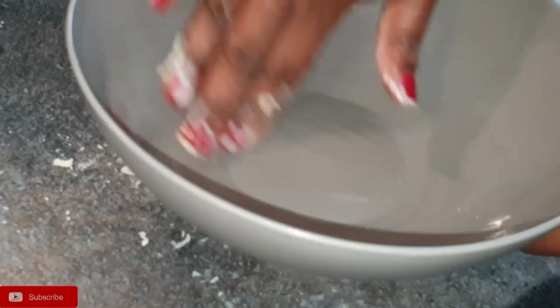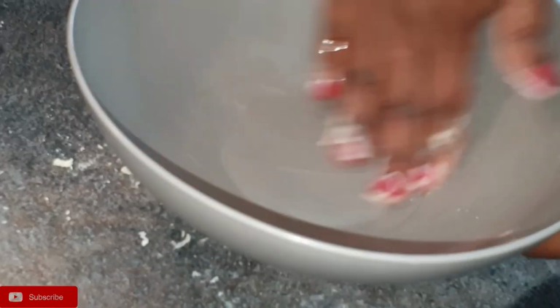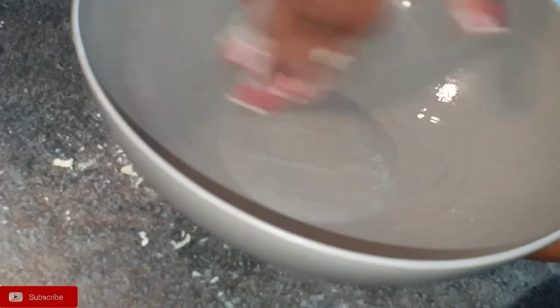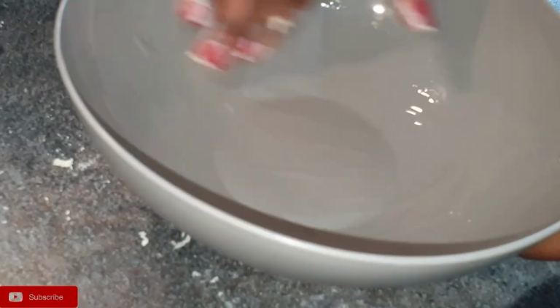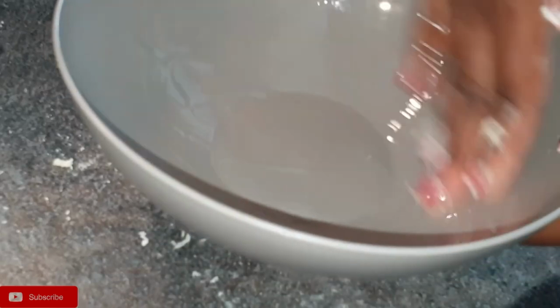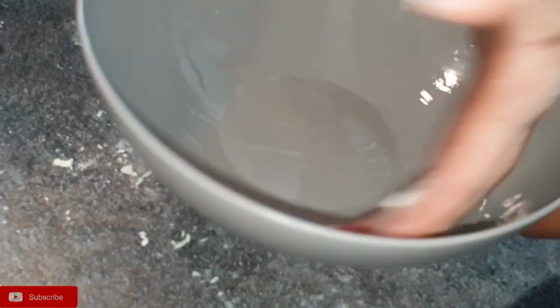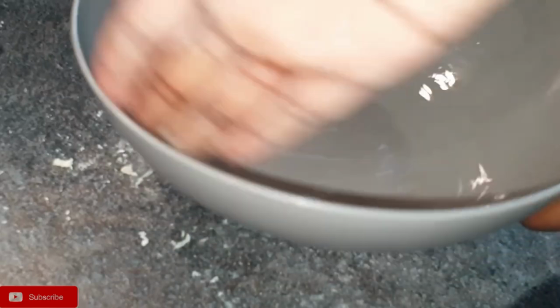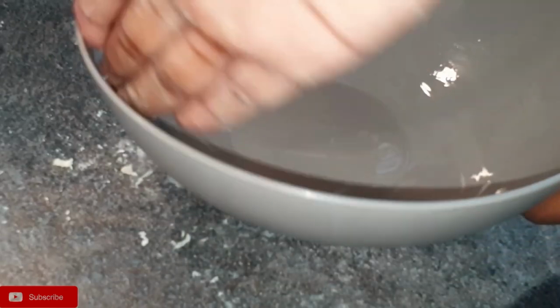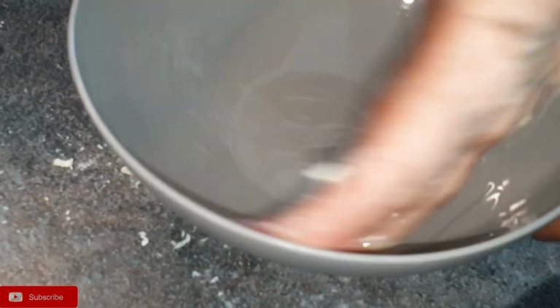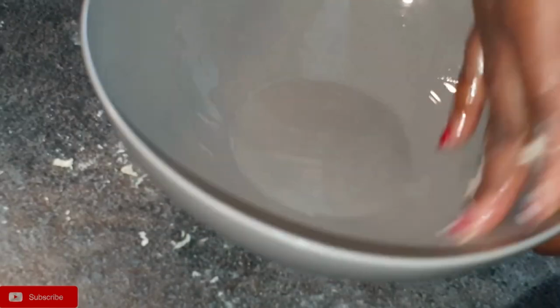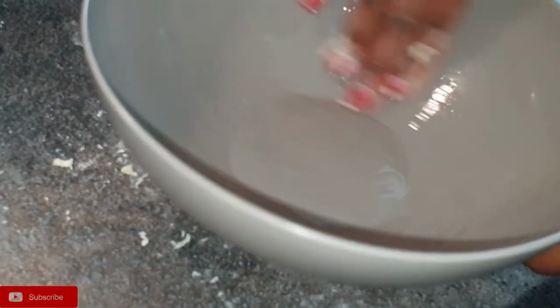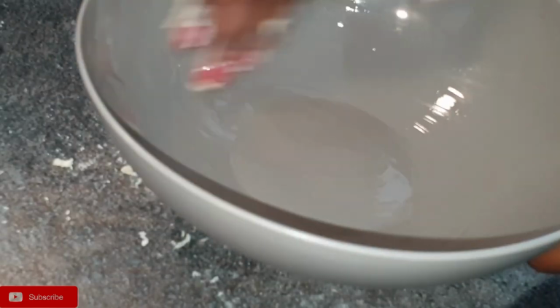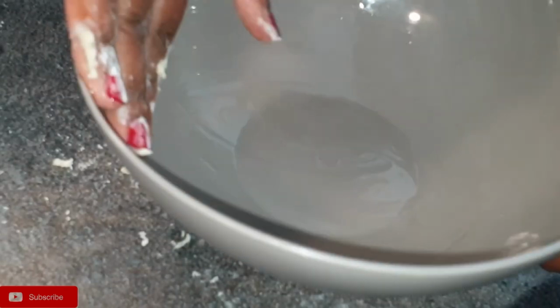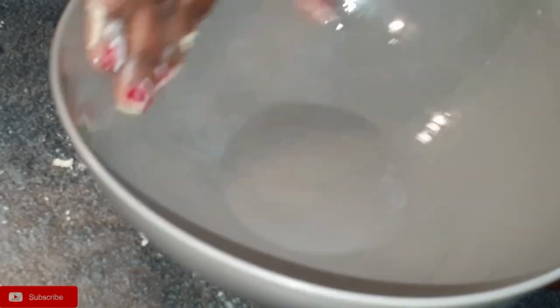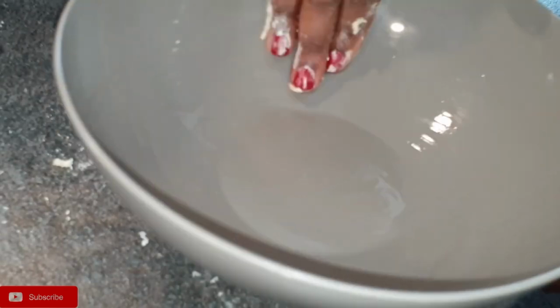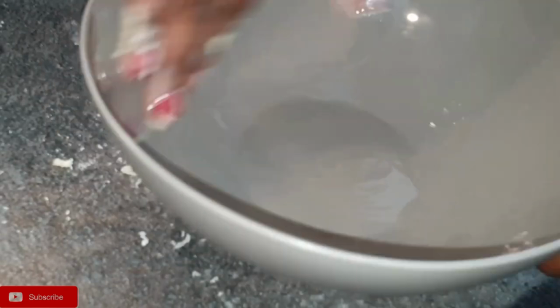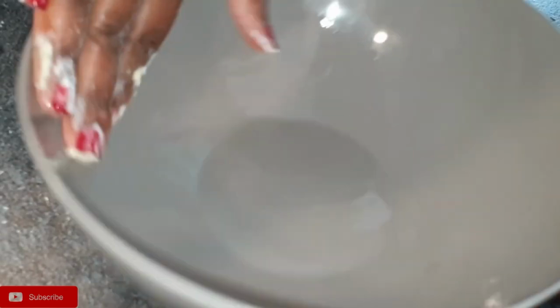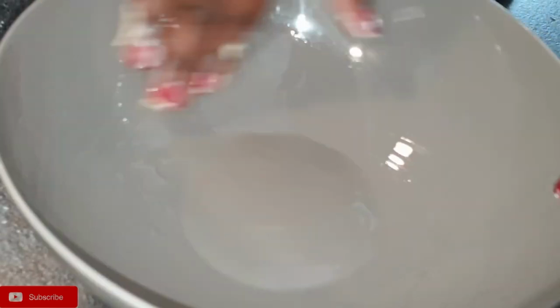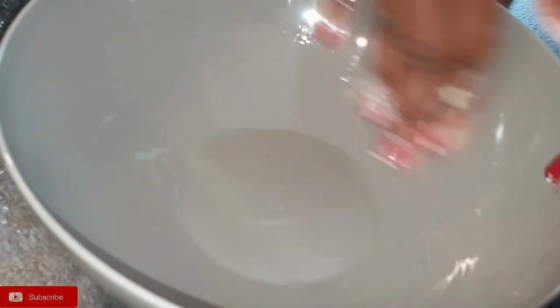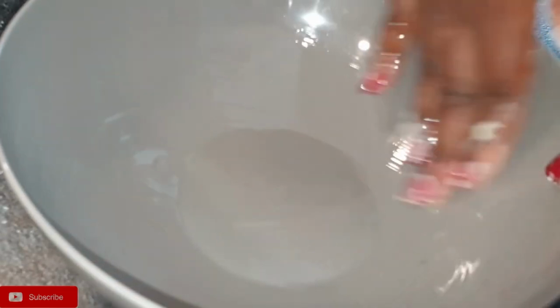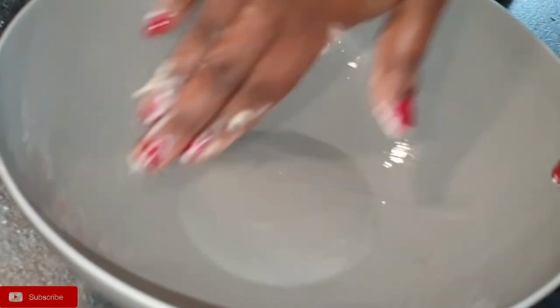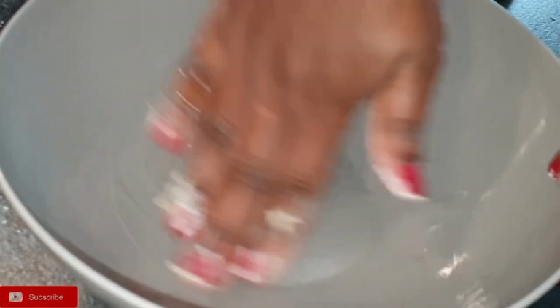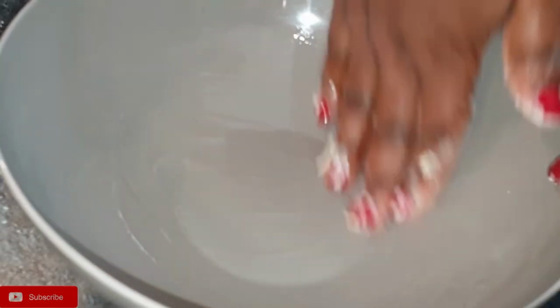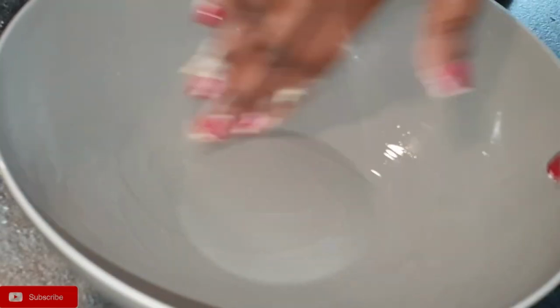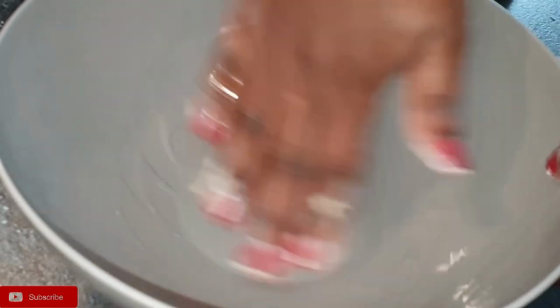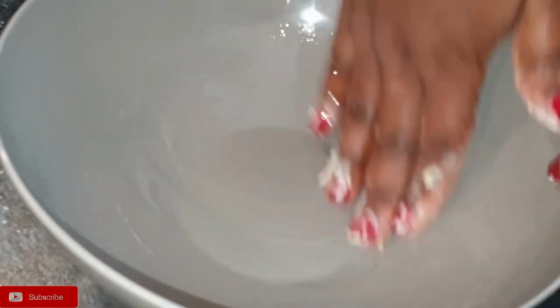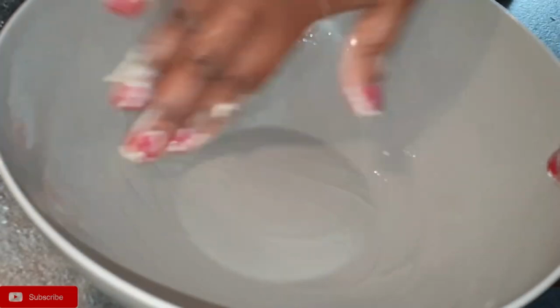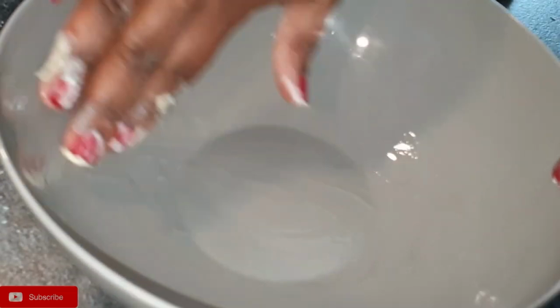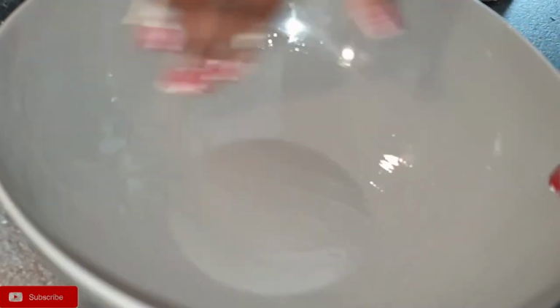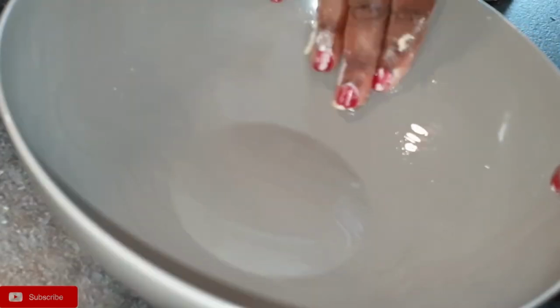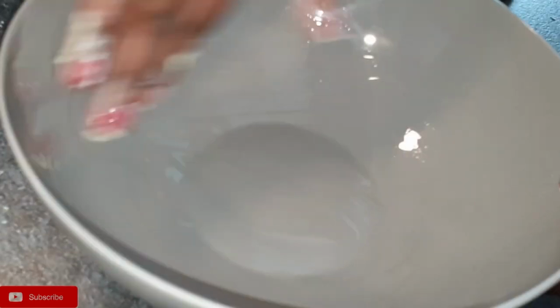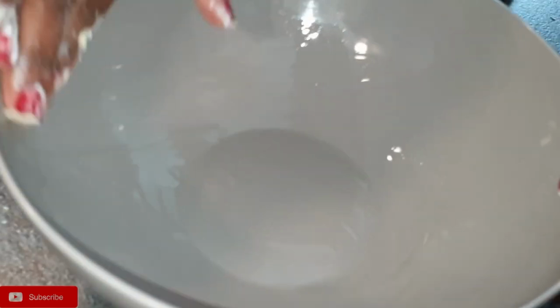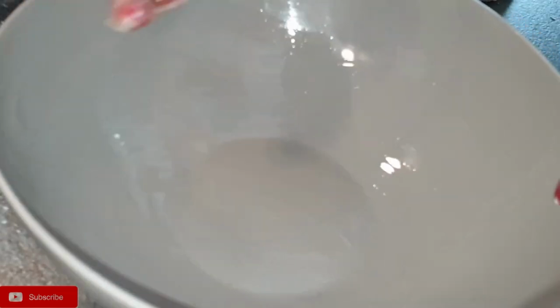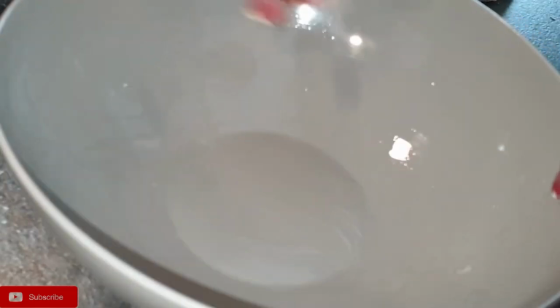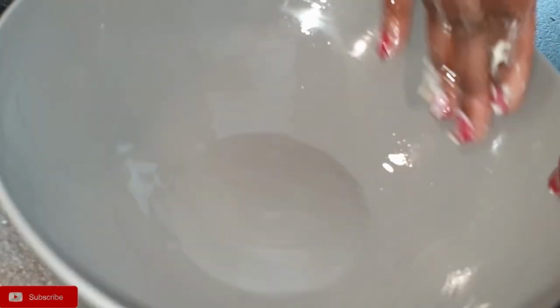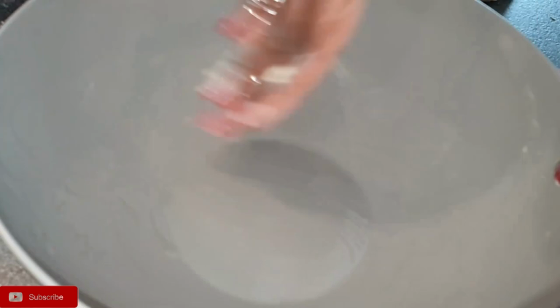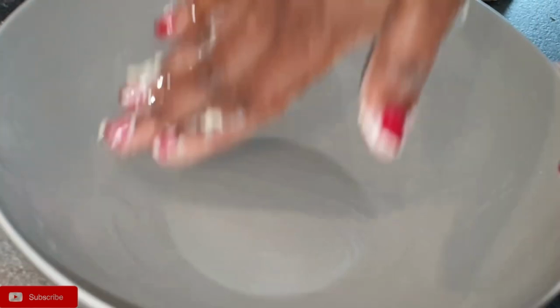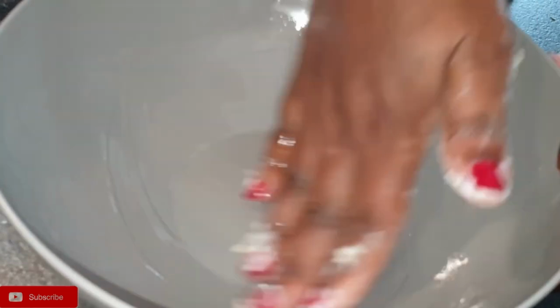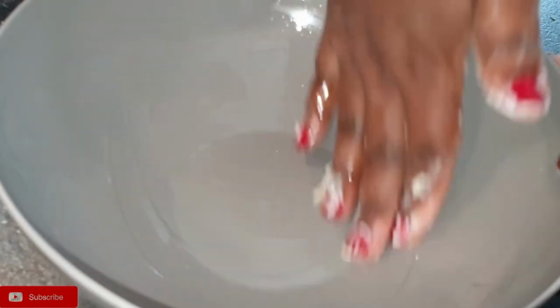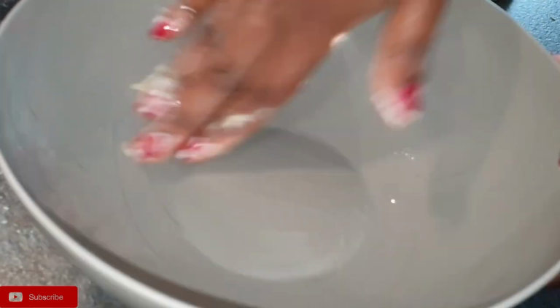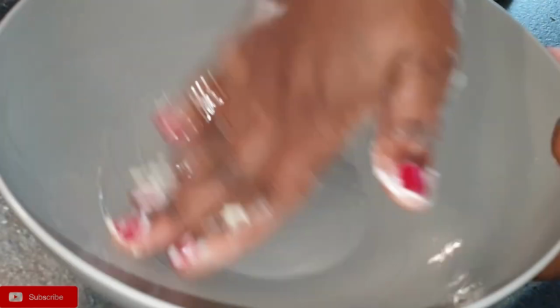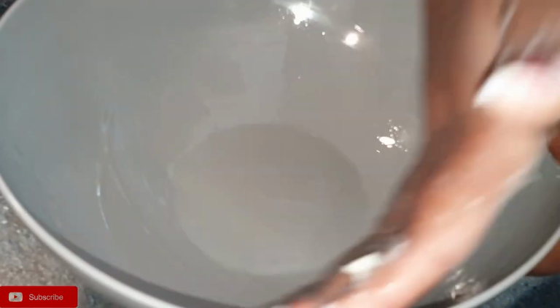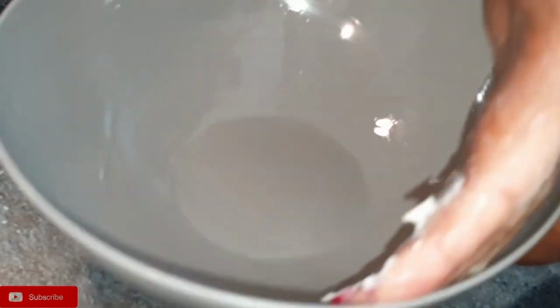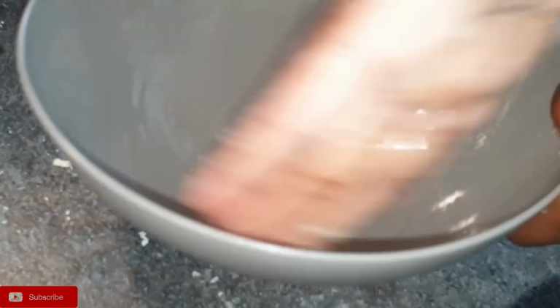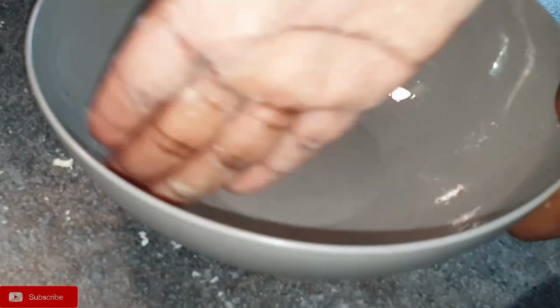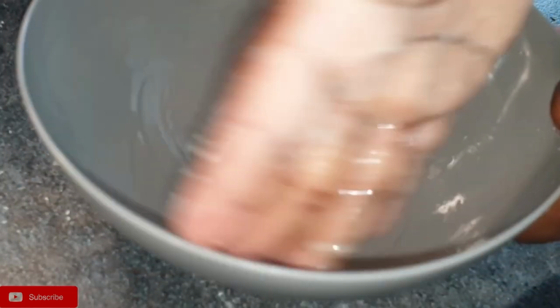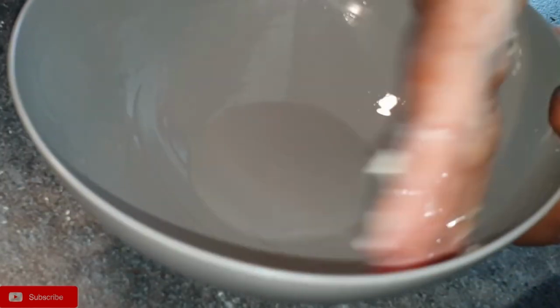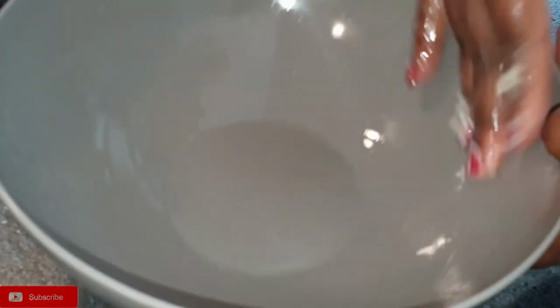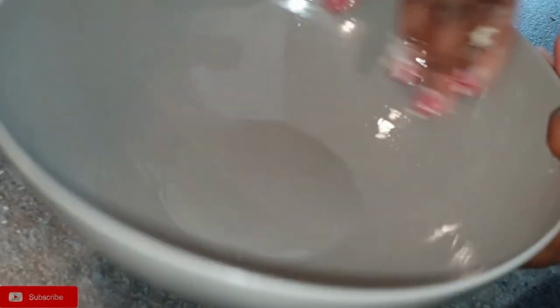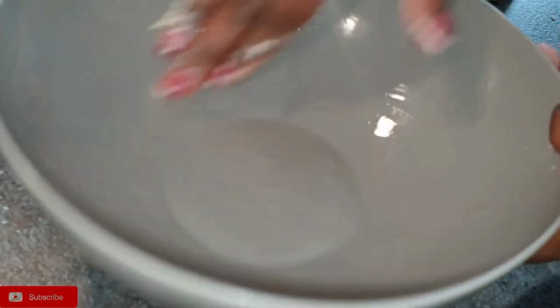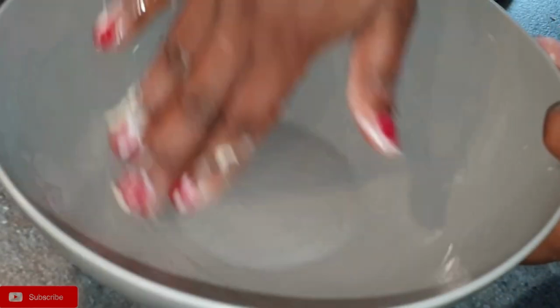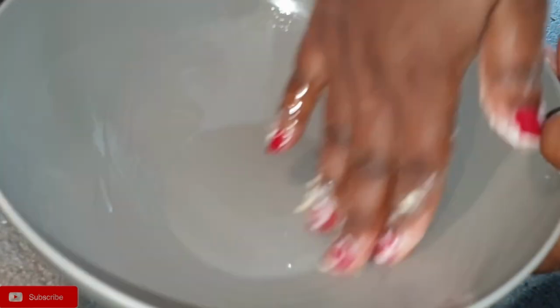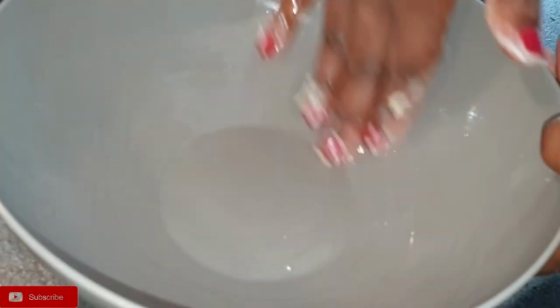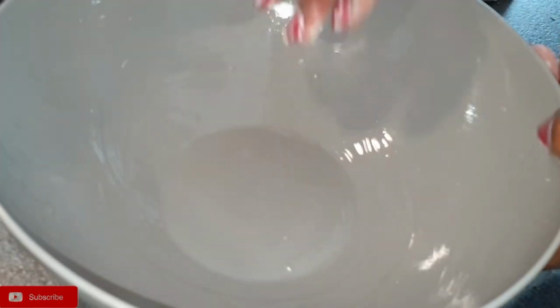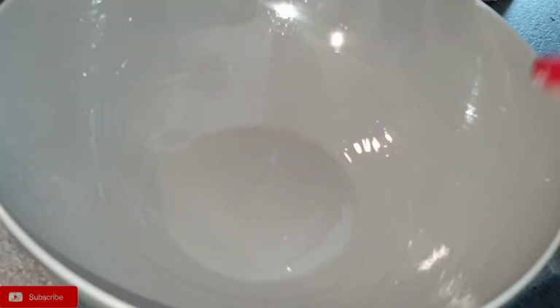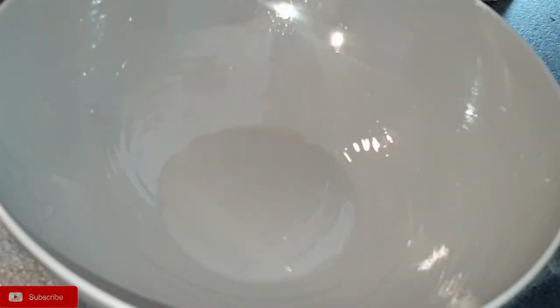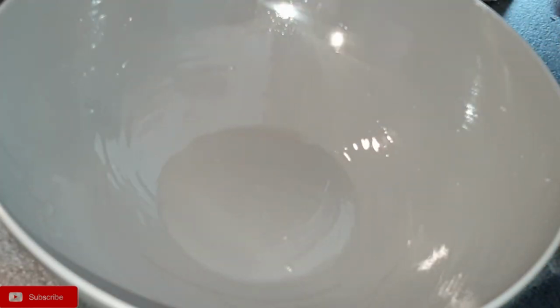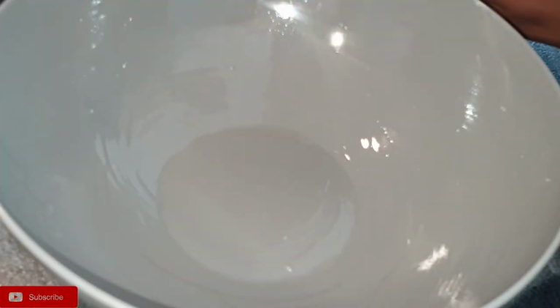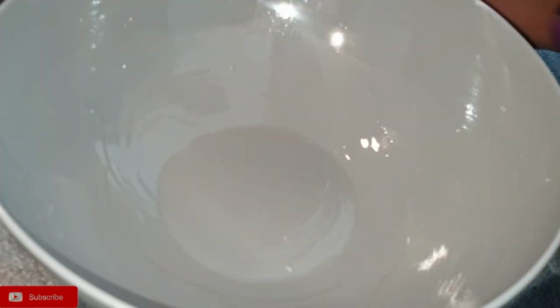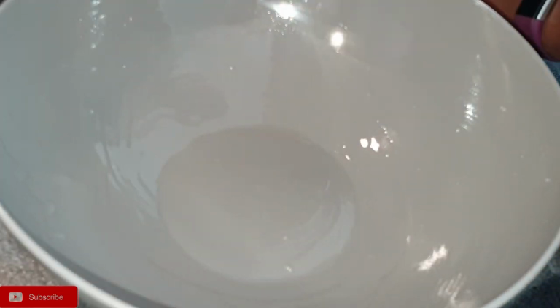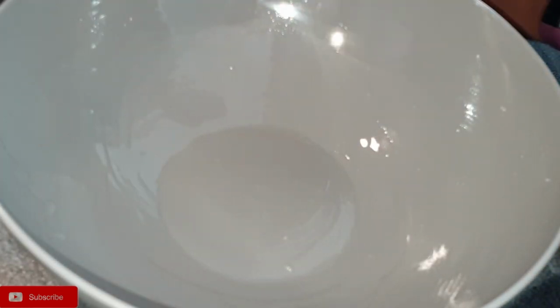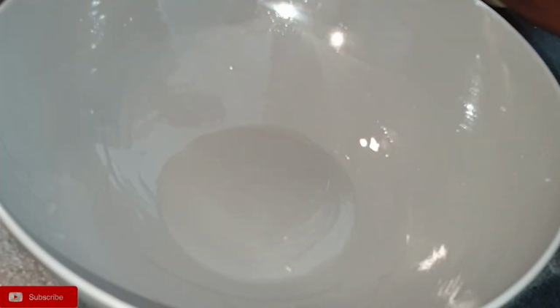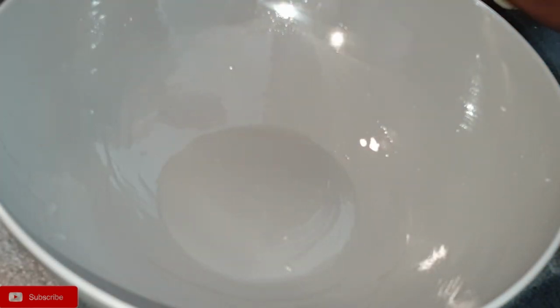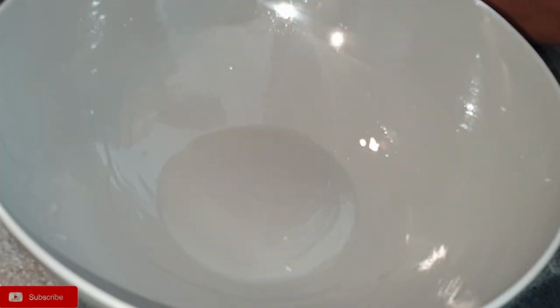Take a bowl, put some oil in it, place your dough inside, and let it rise for about an hour.